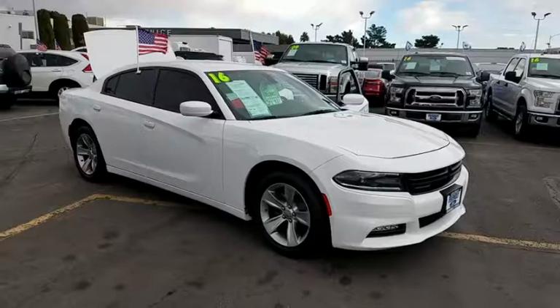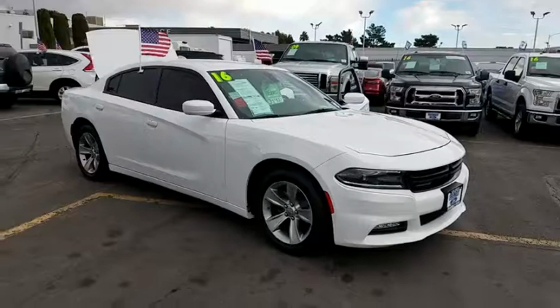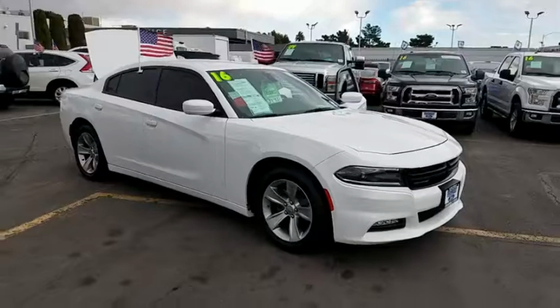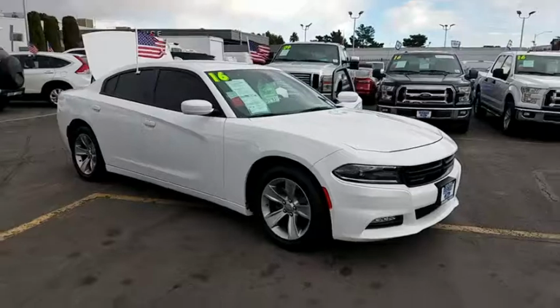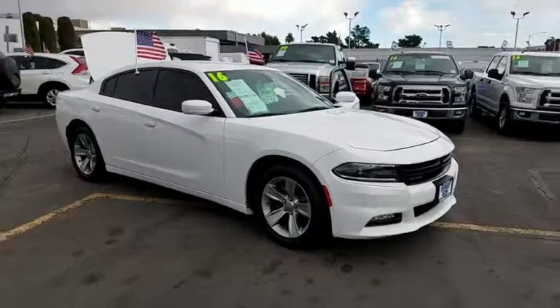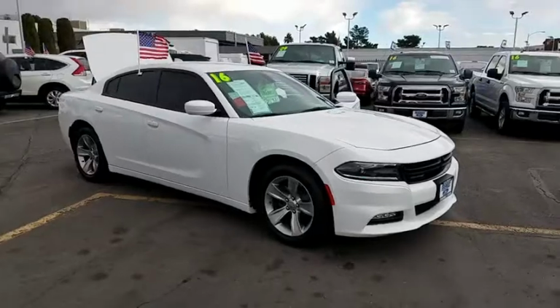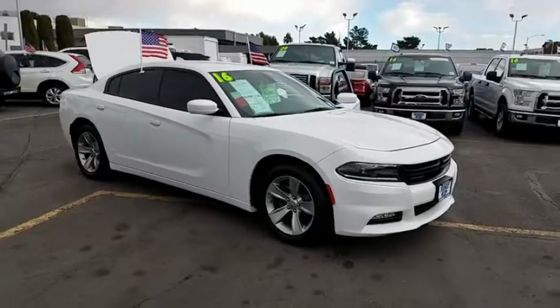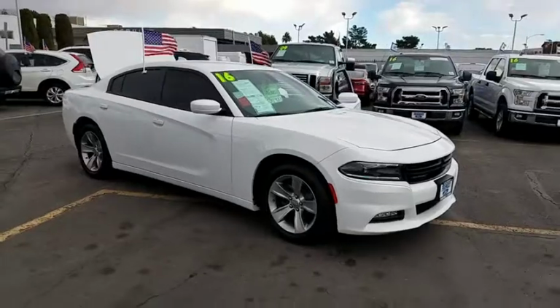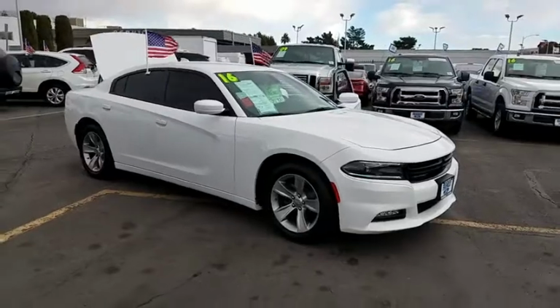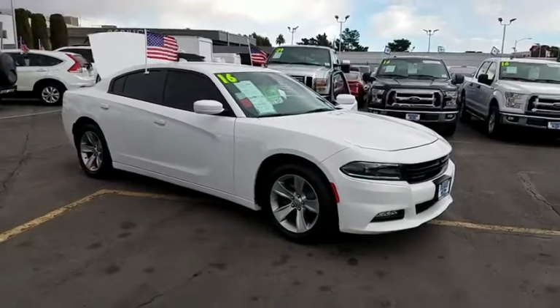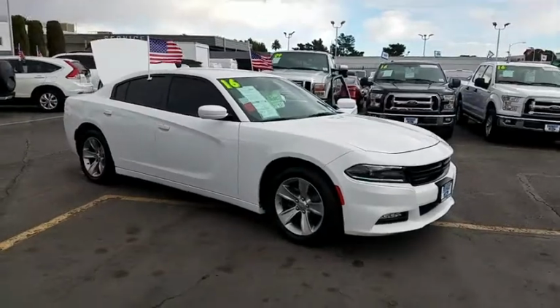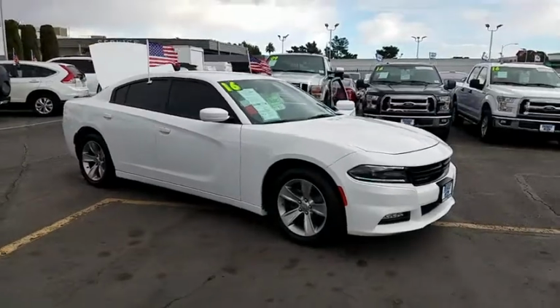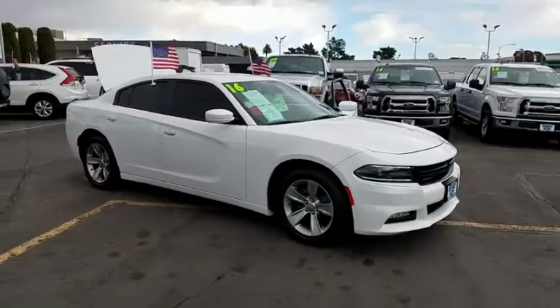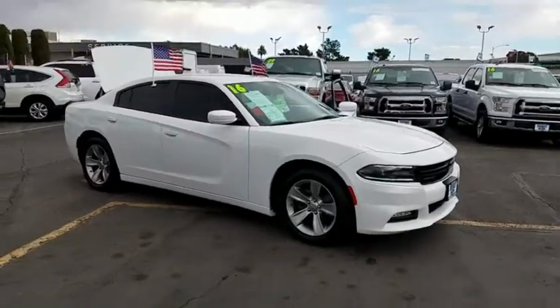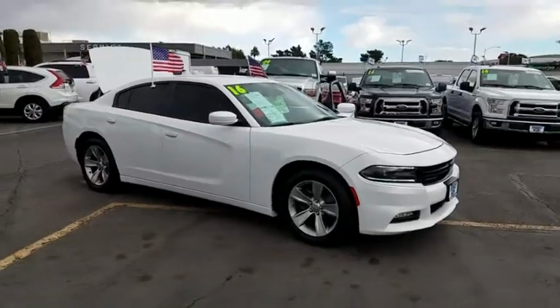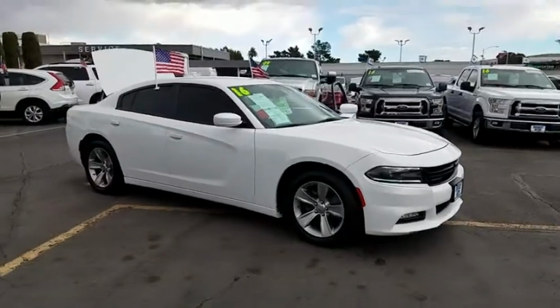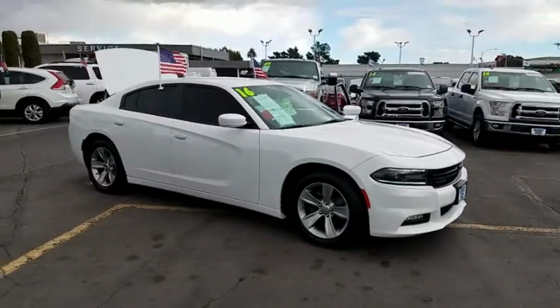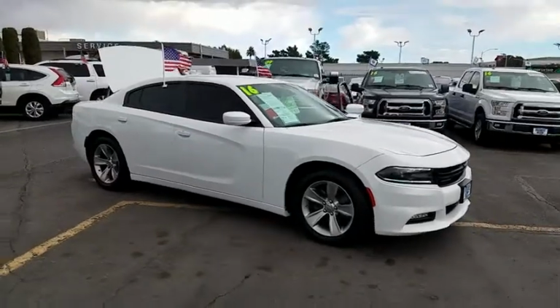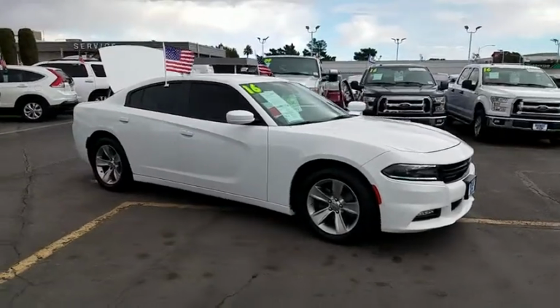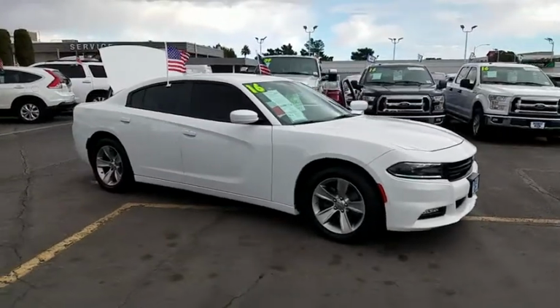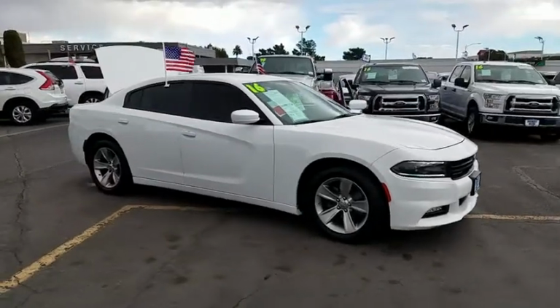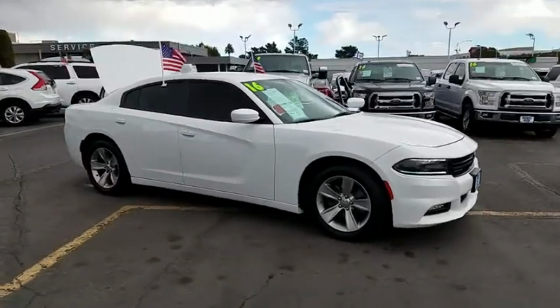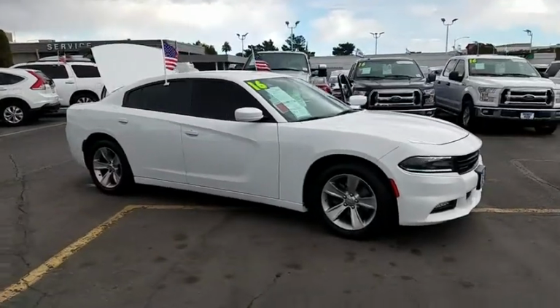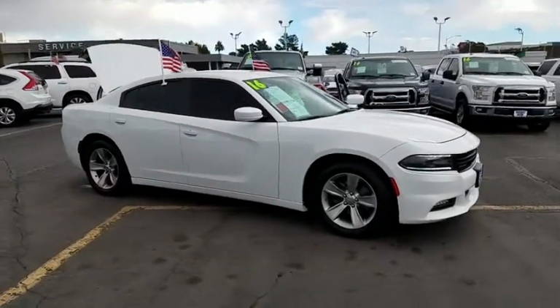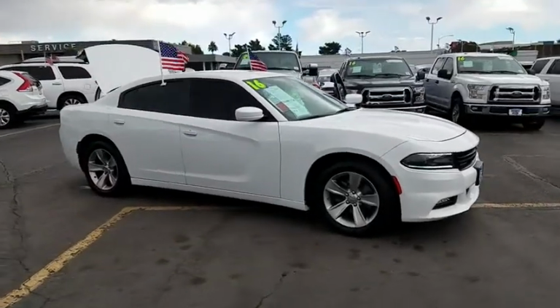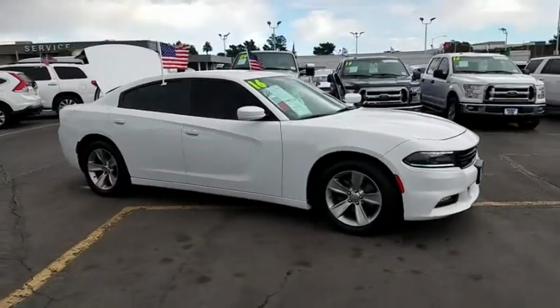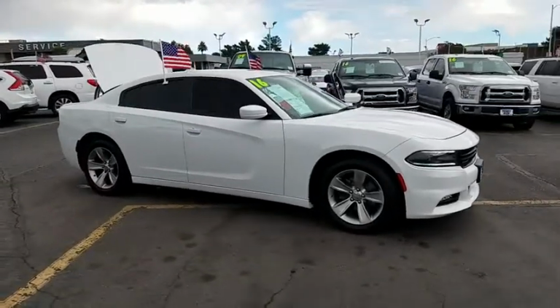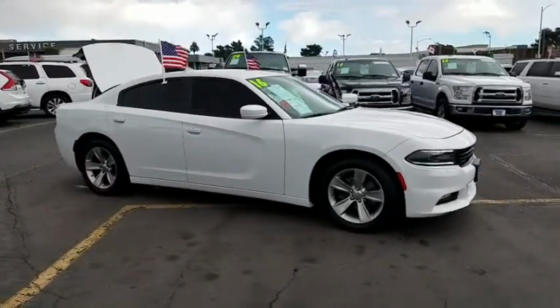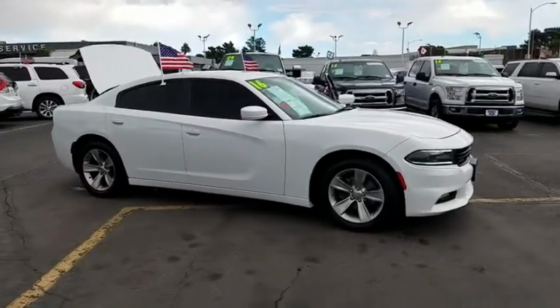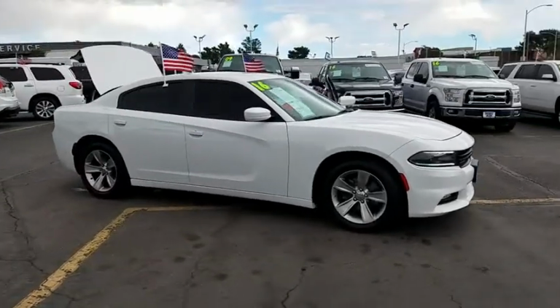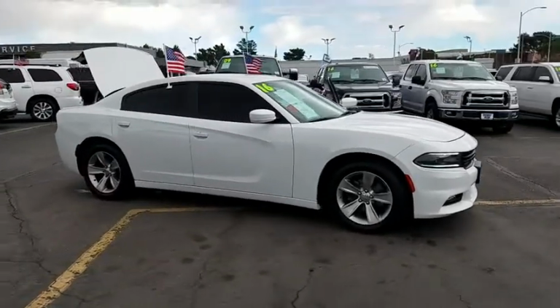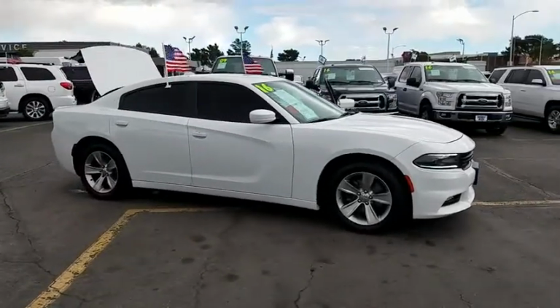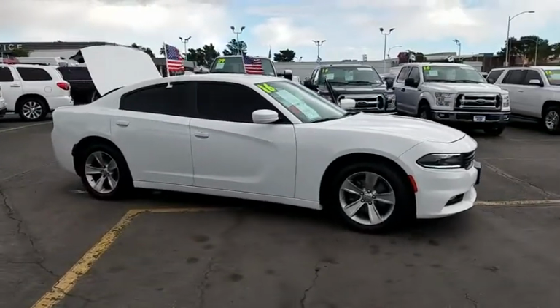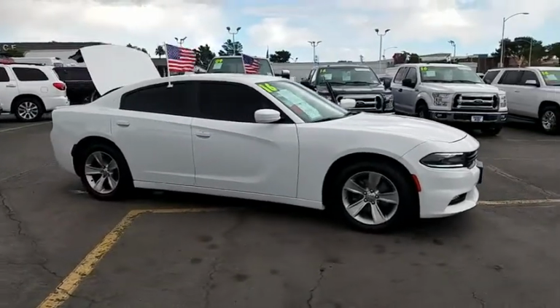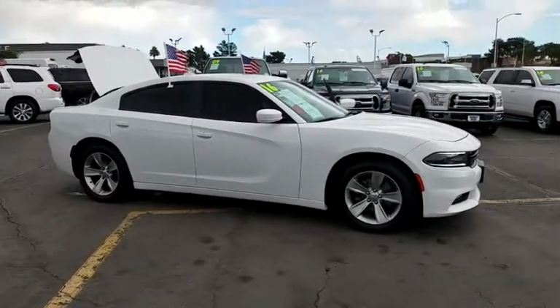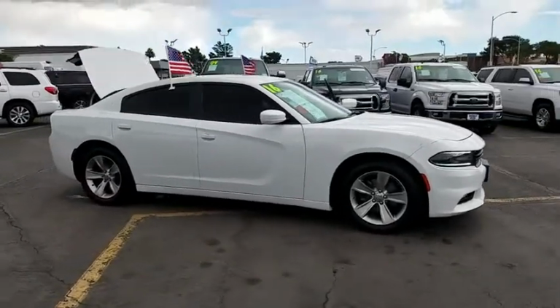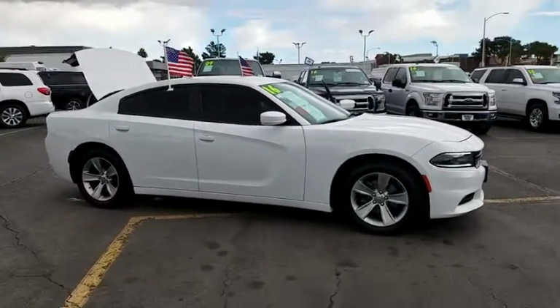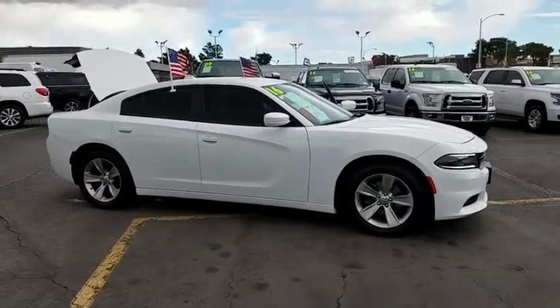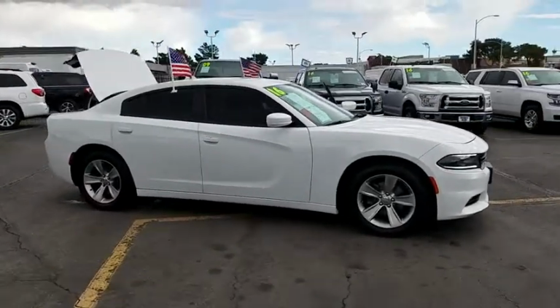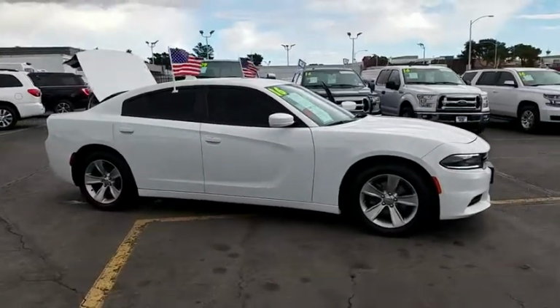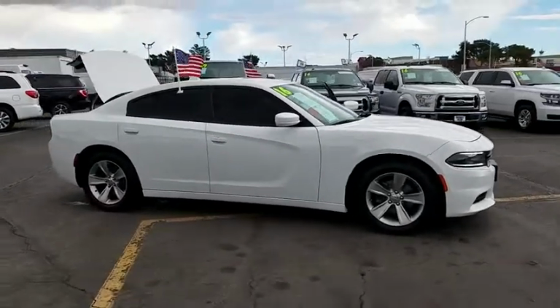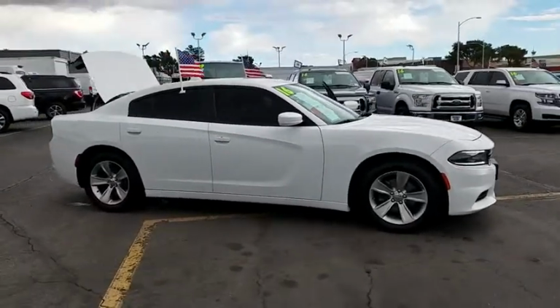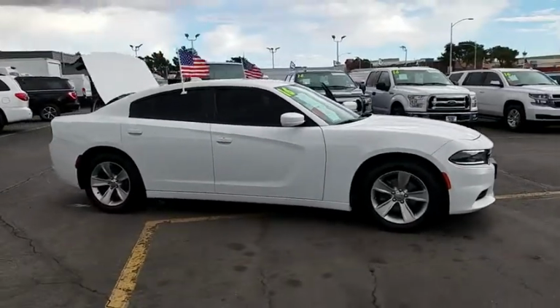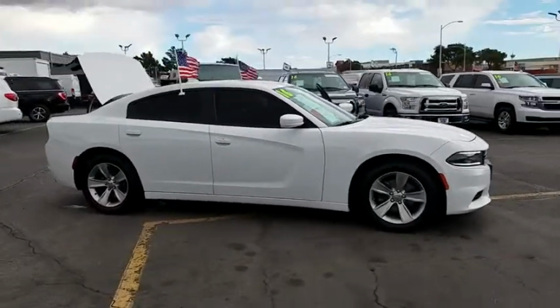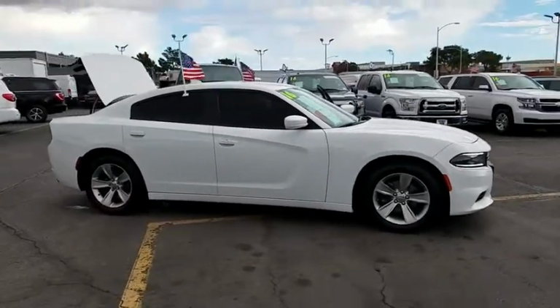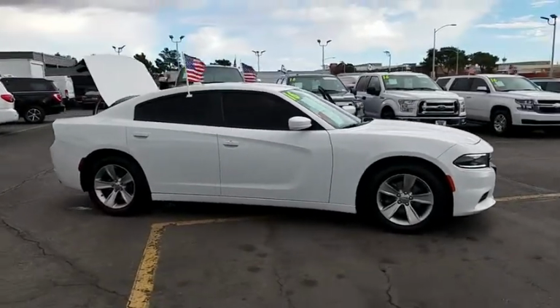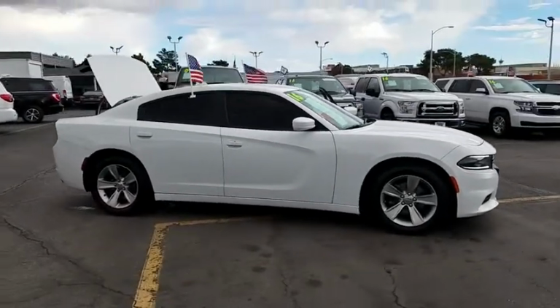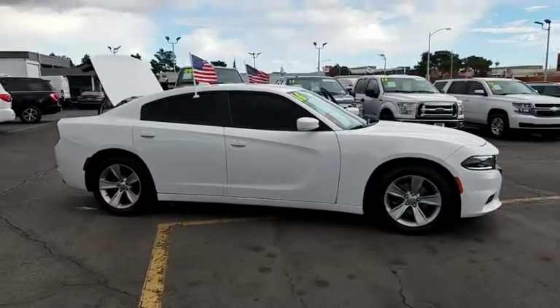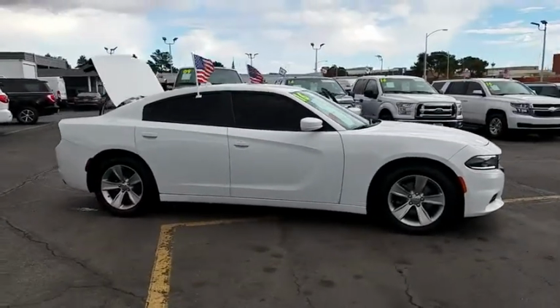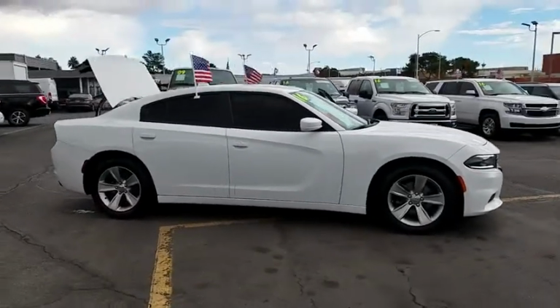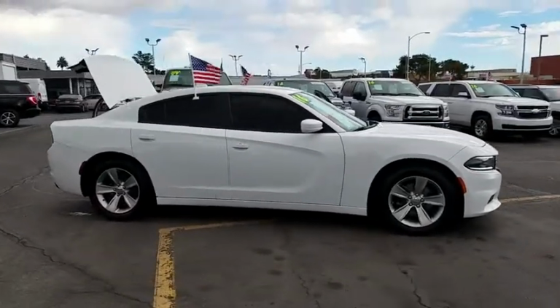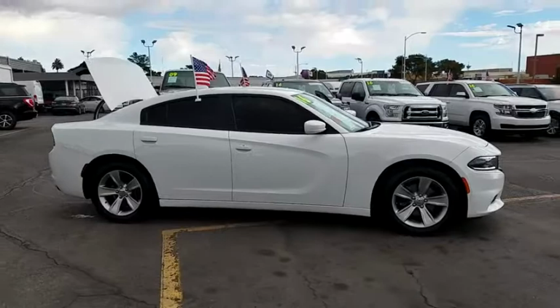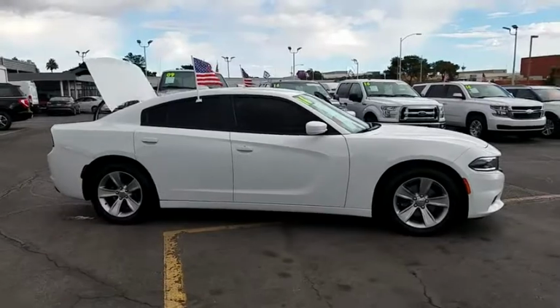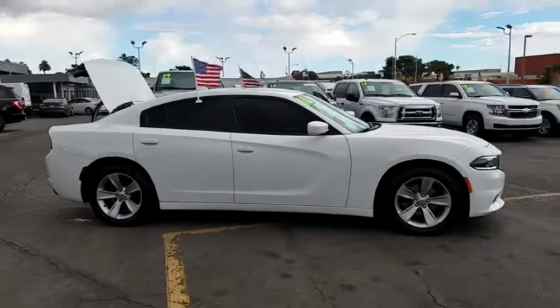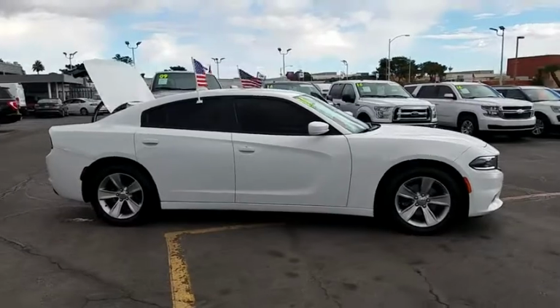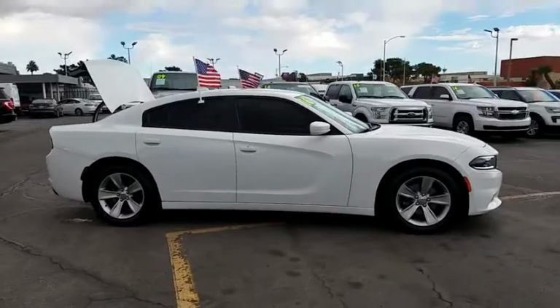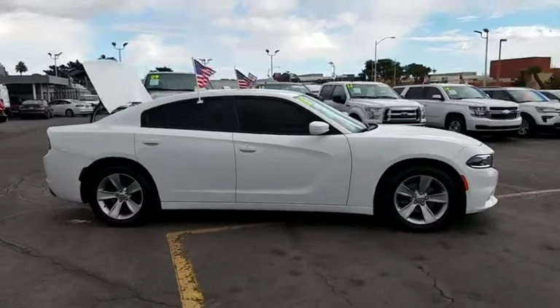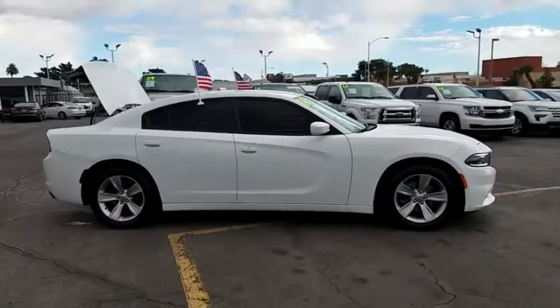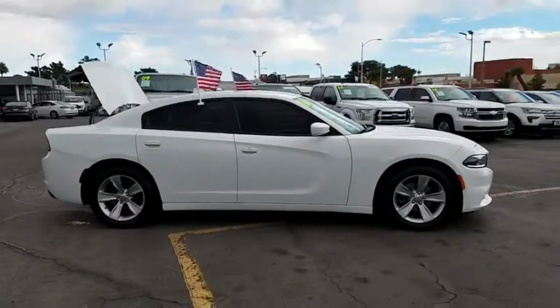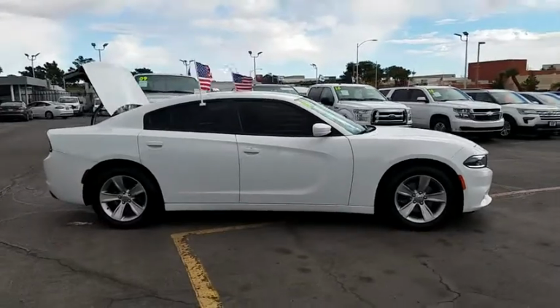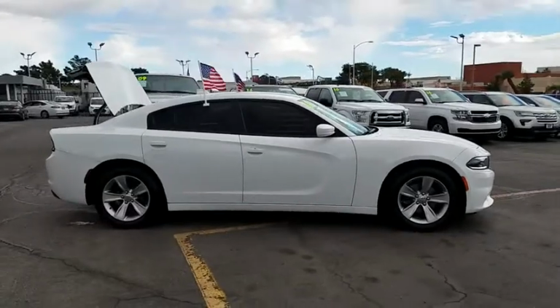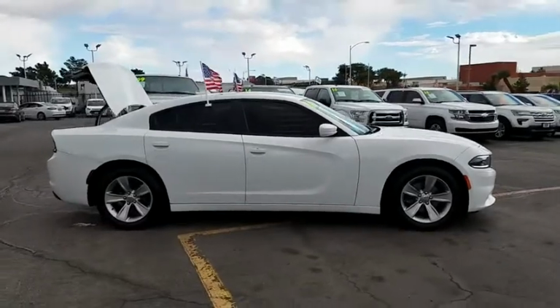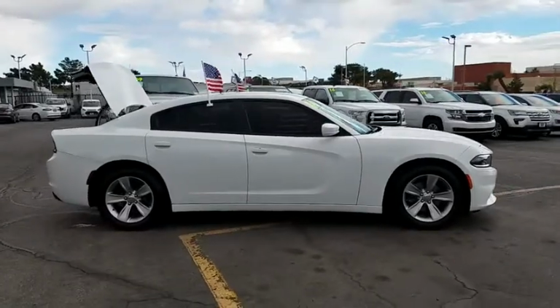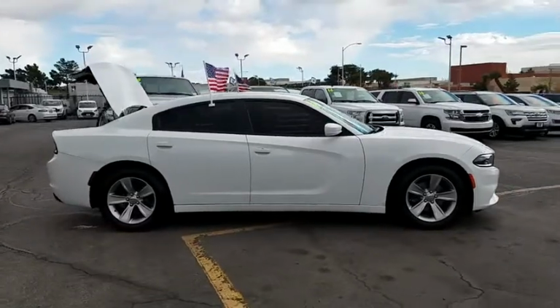The 2016 Dodge Charger injects some versatility, comfort, and sophistication into your muscle.